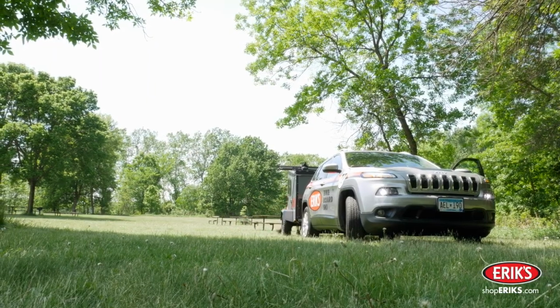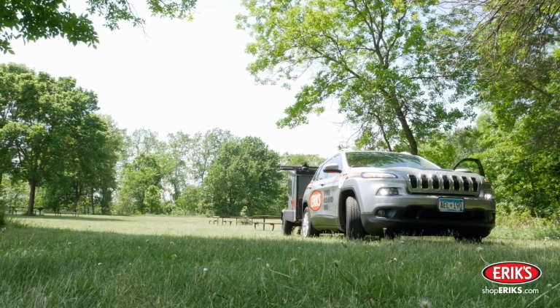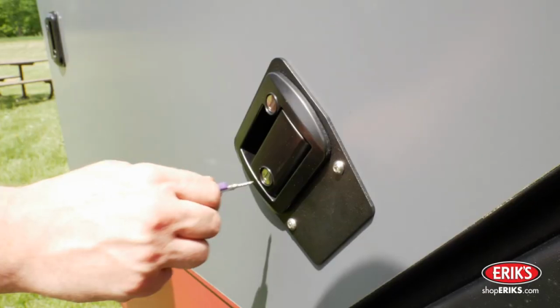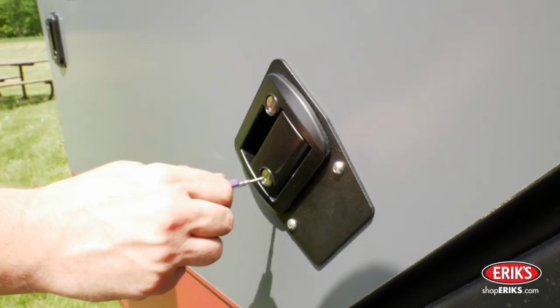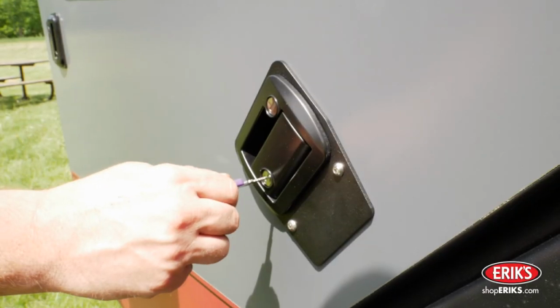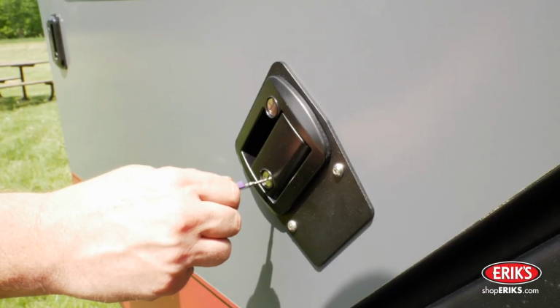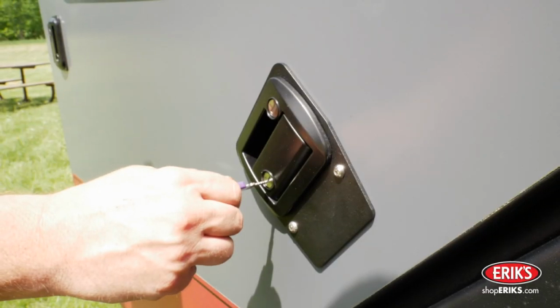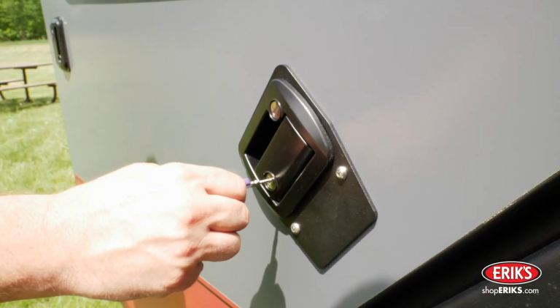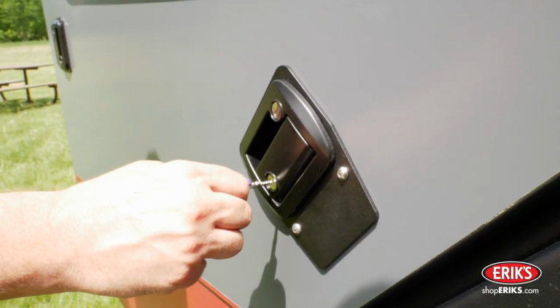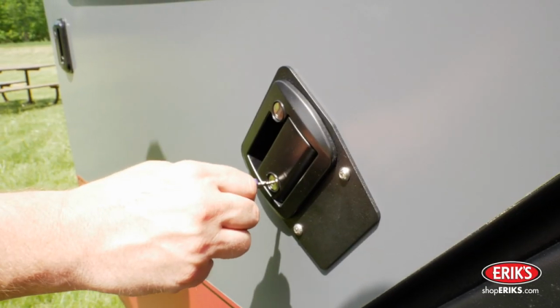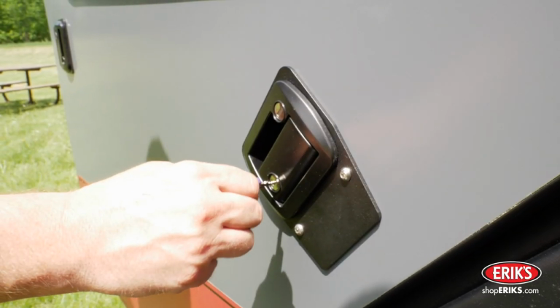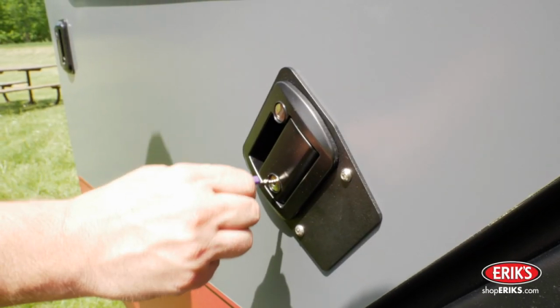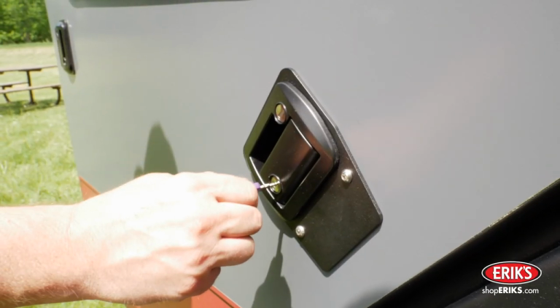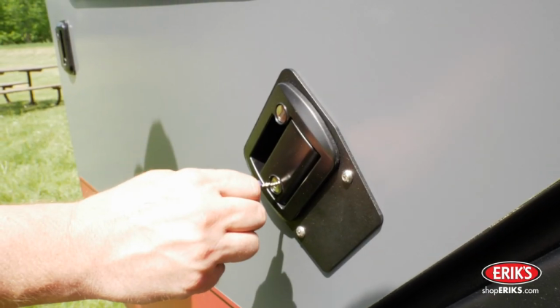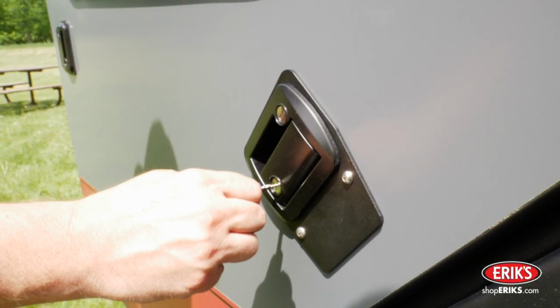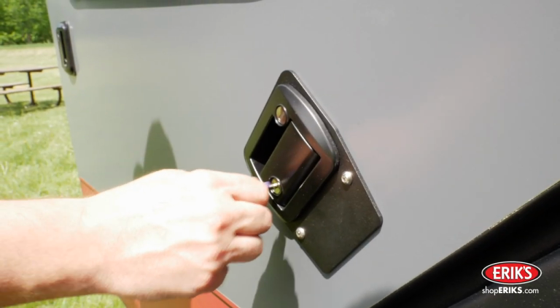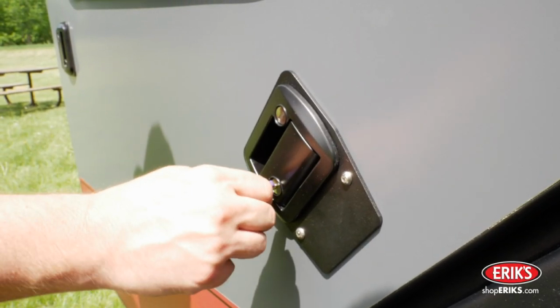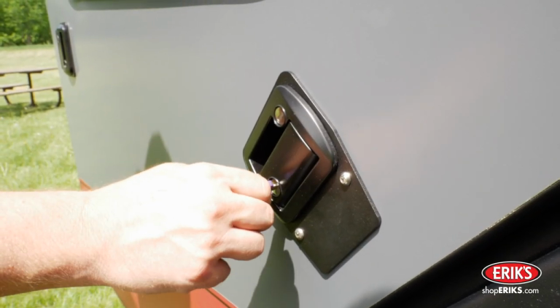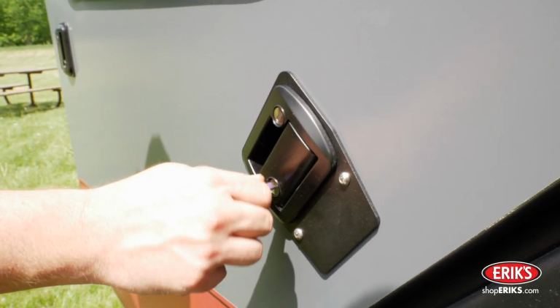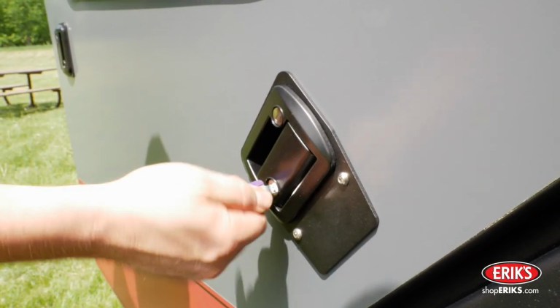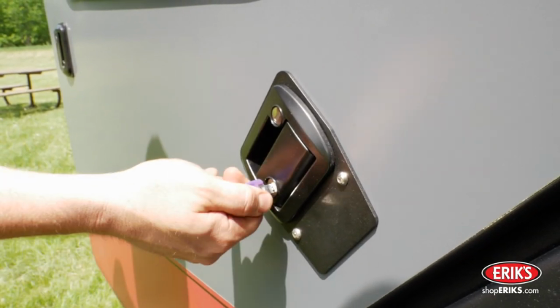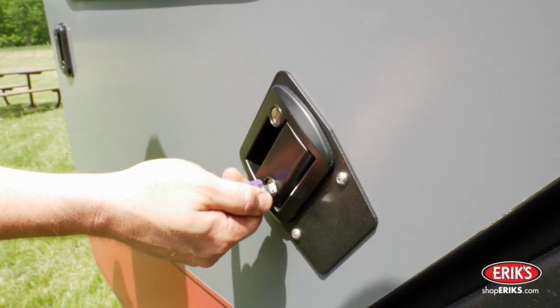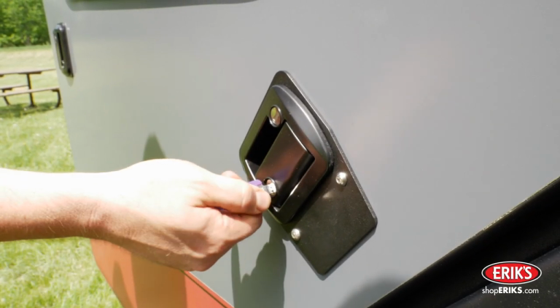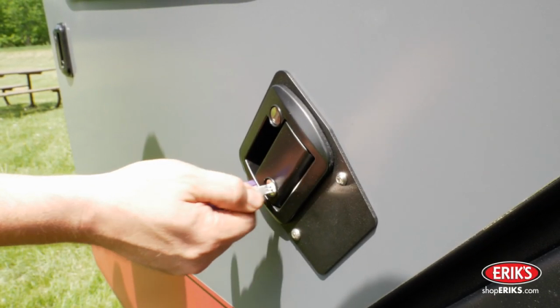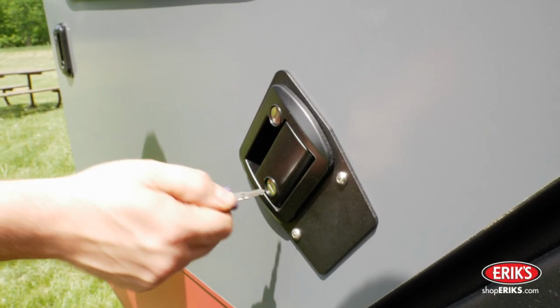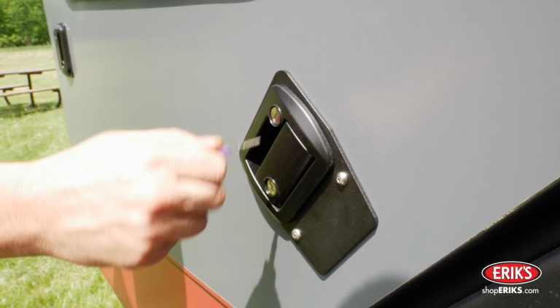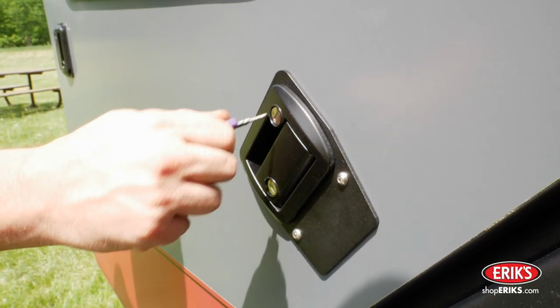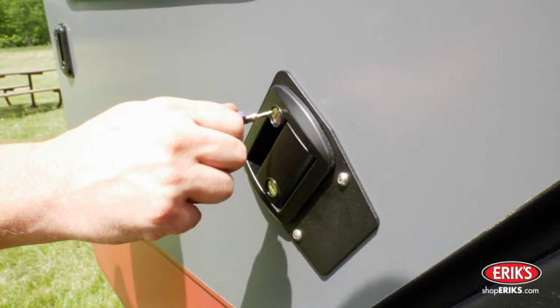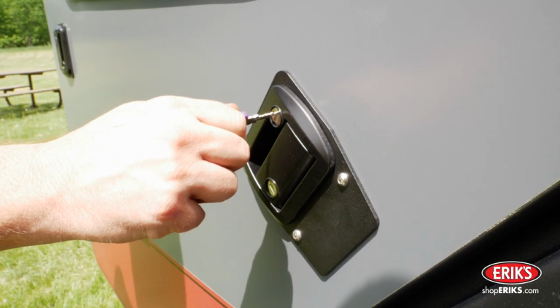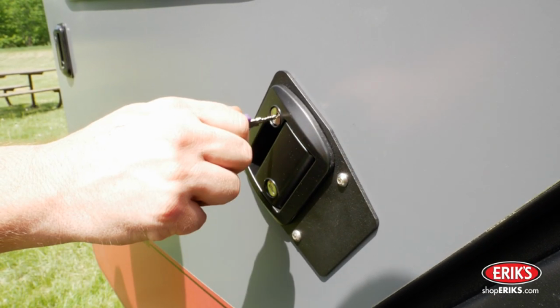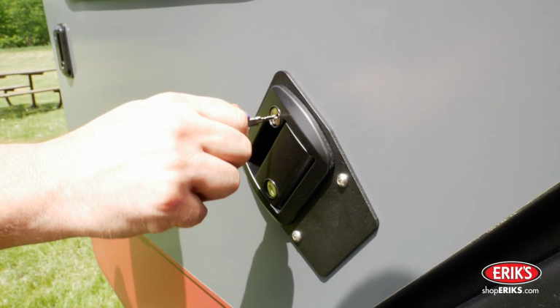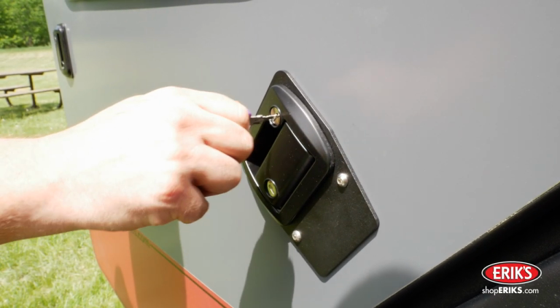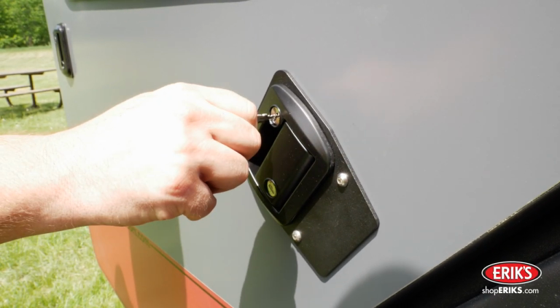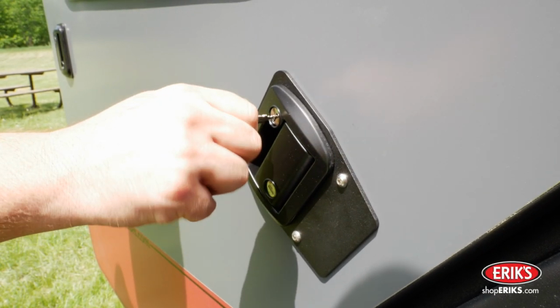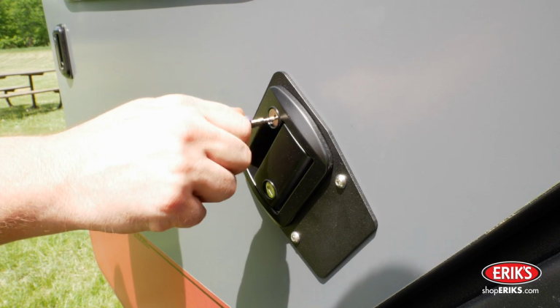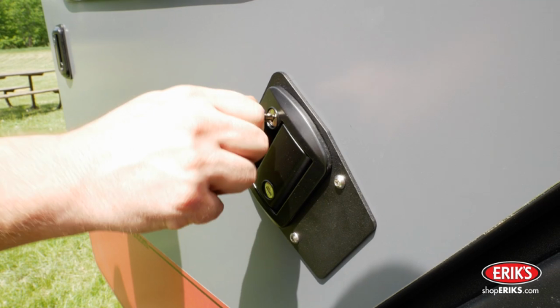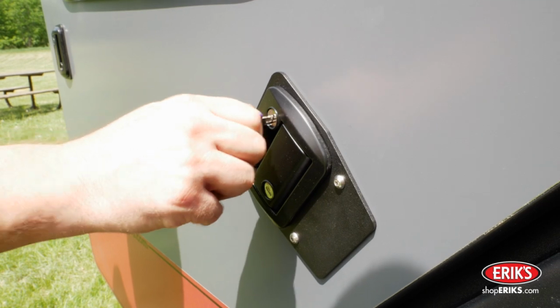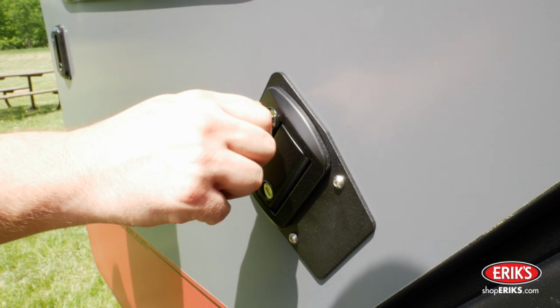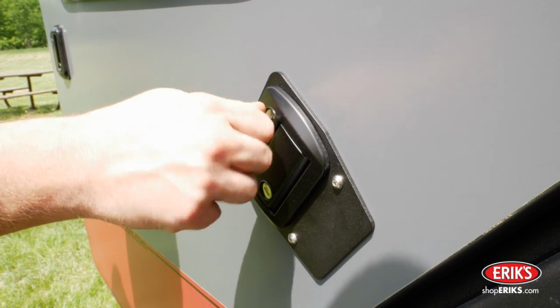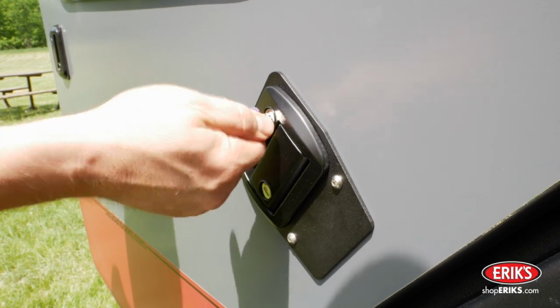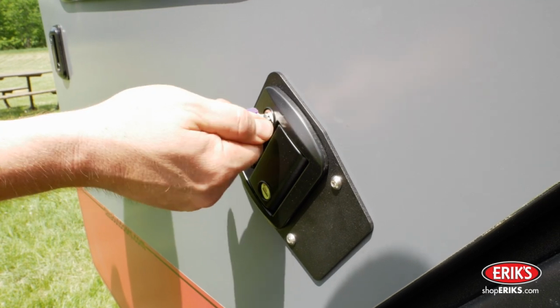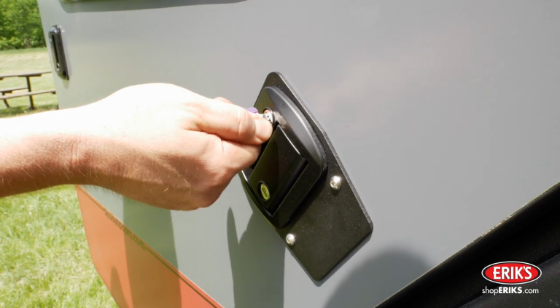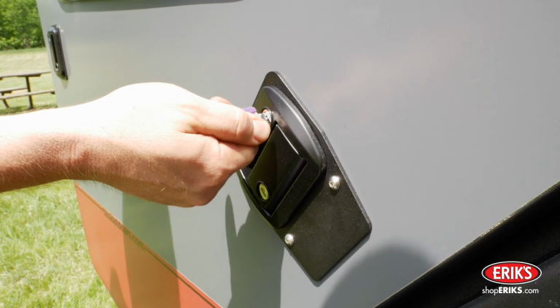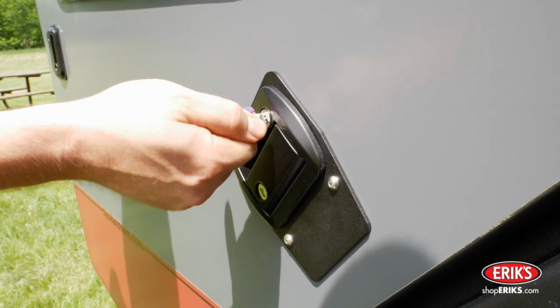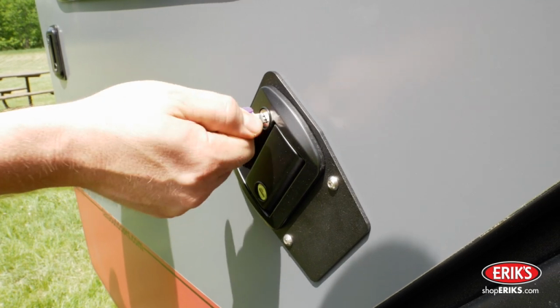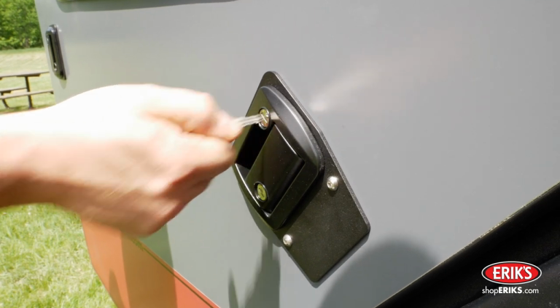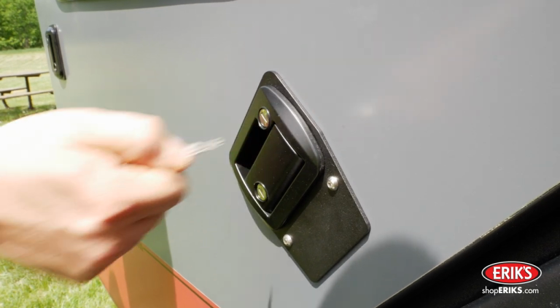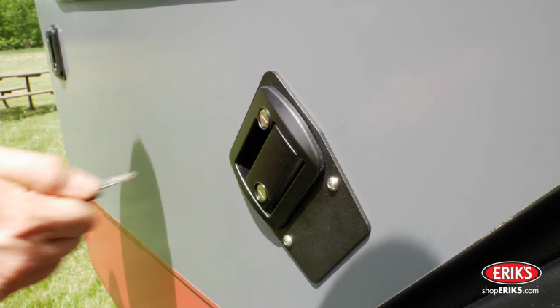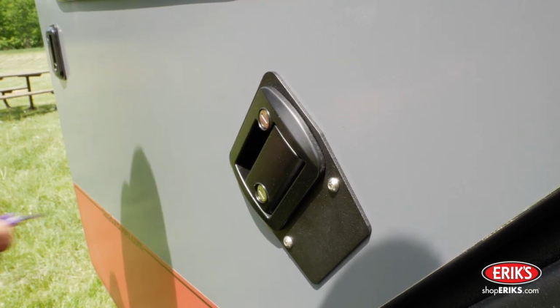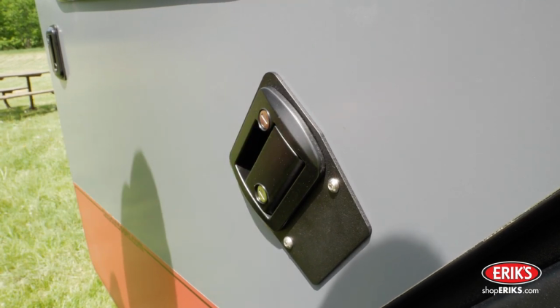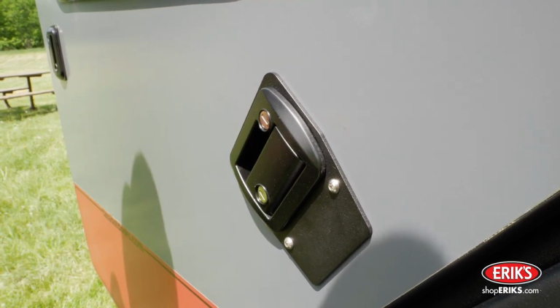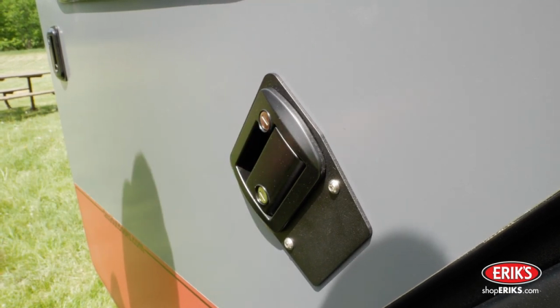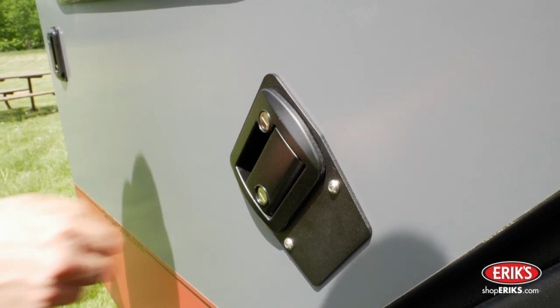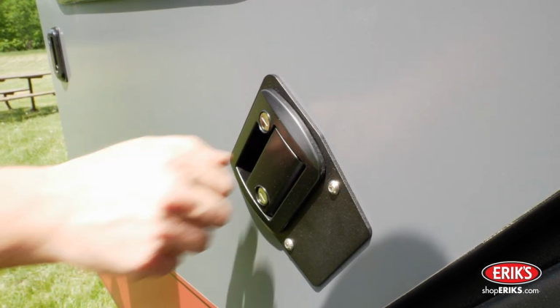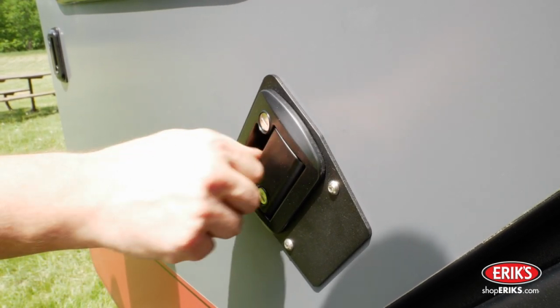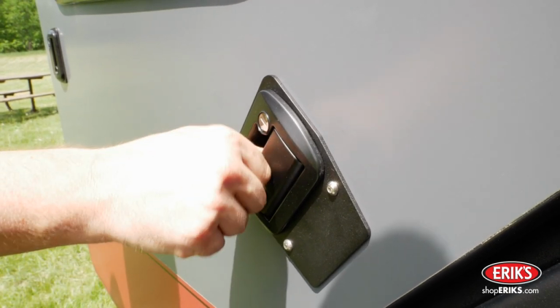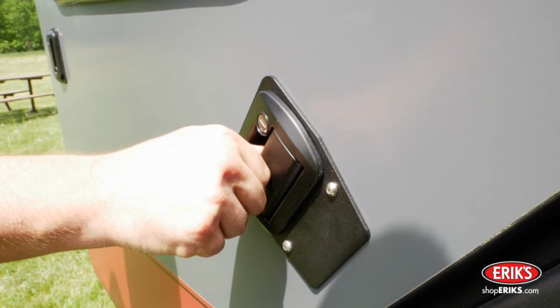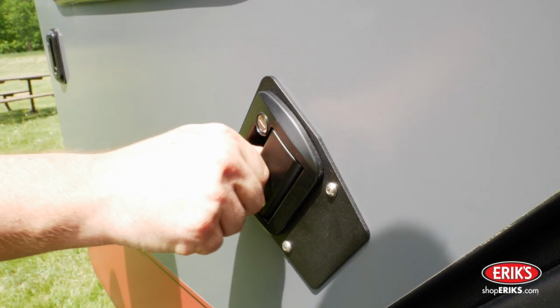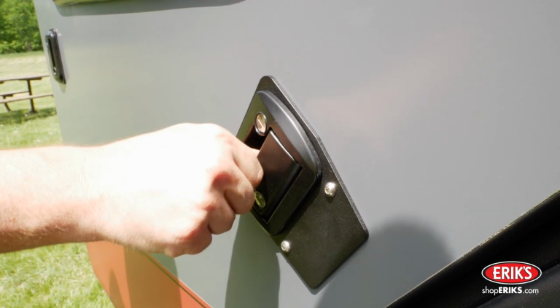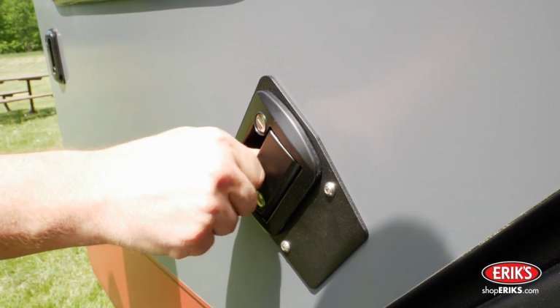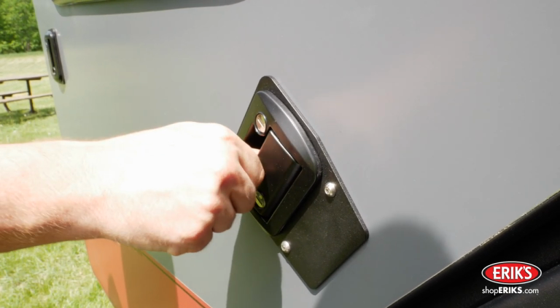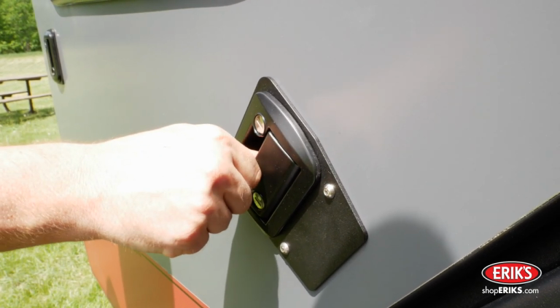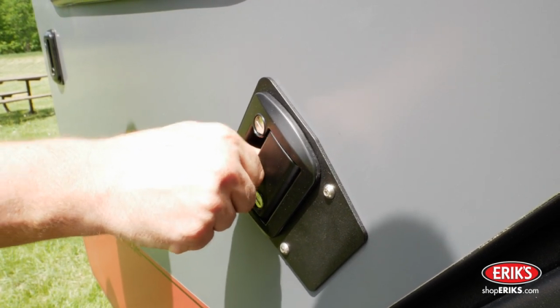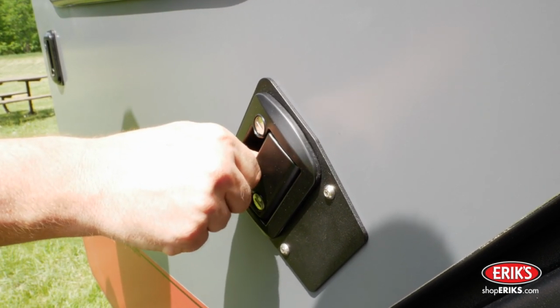Lock both the latch and deadbolt locks on all the doors and hatches to prevent any doors from opening while in transport.